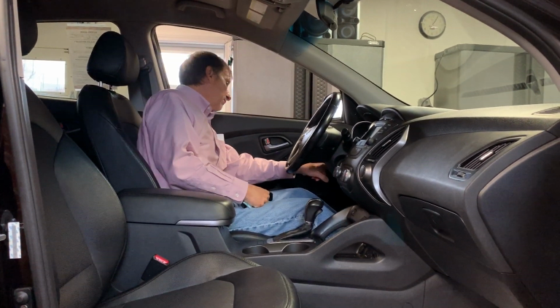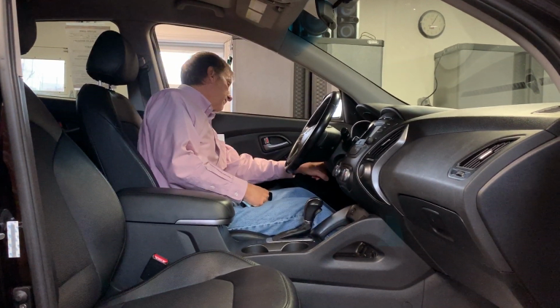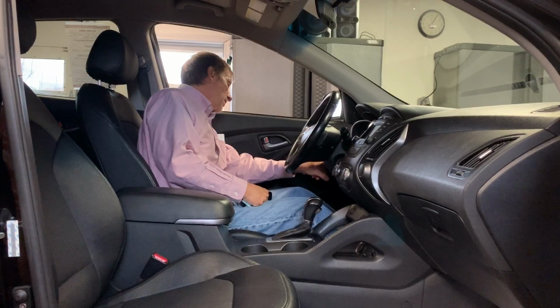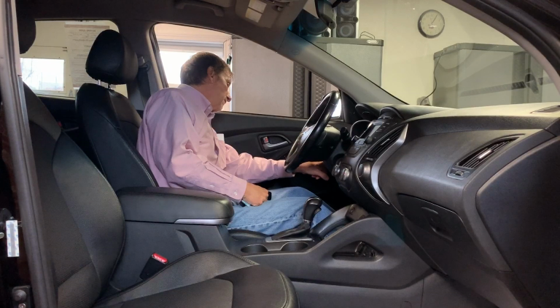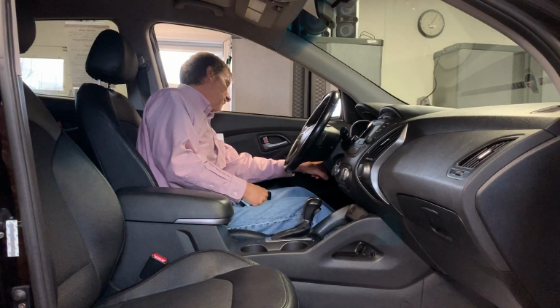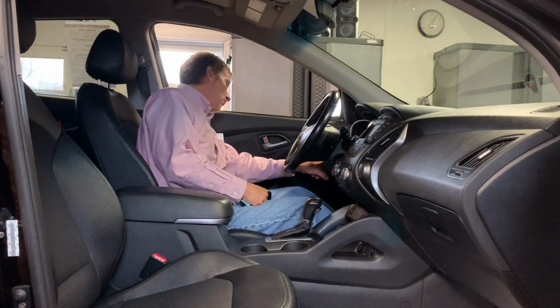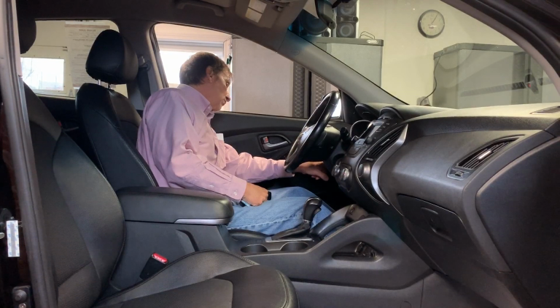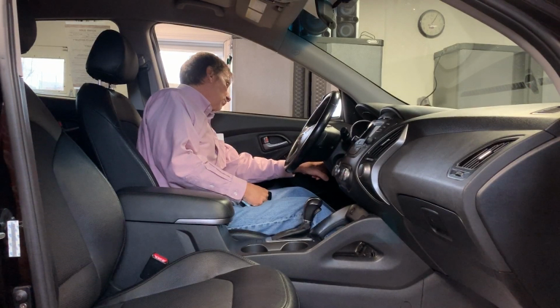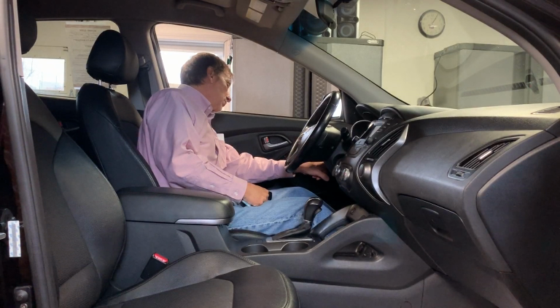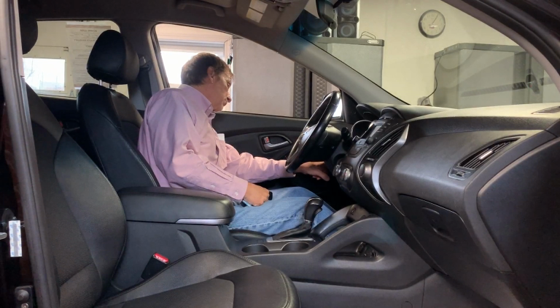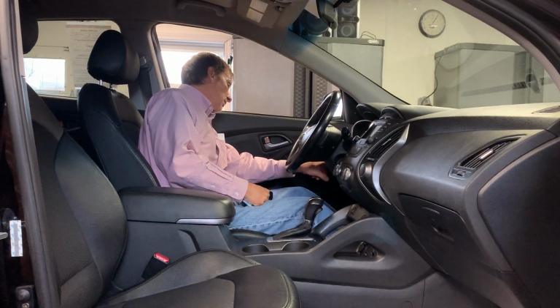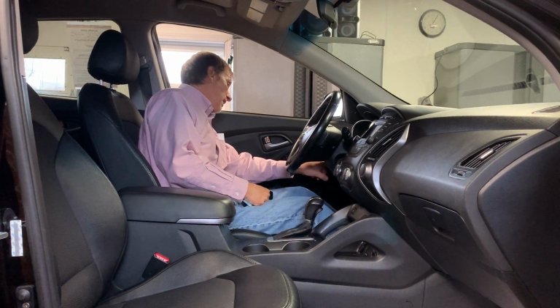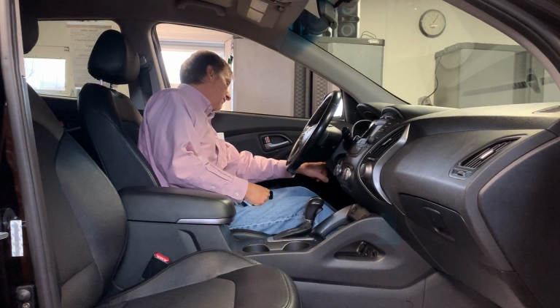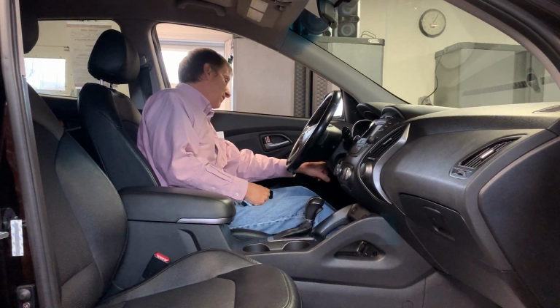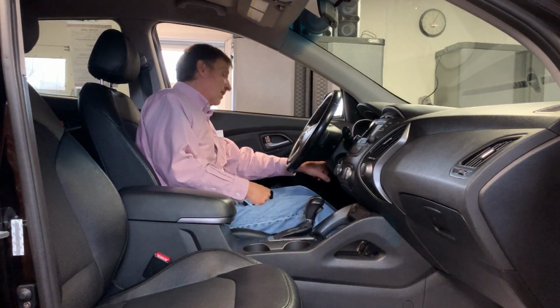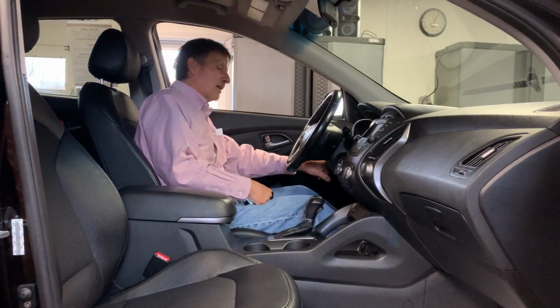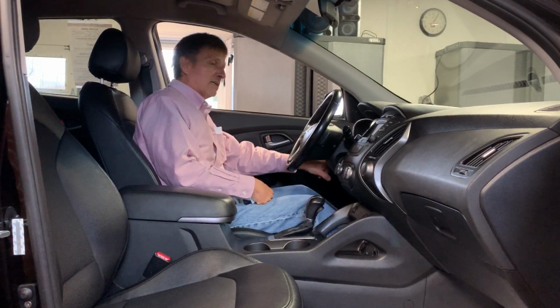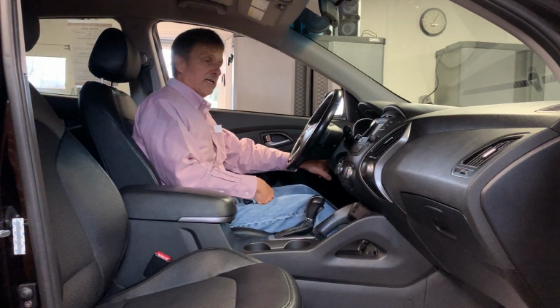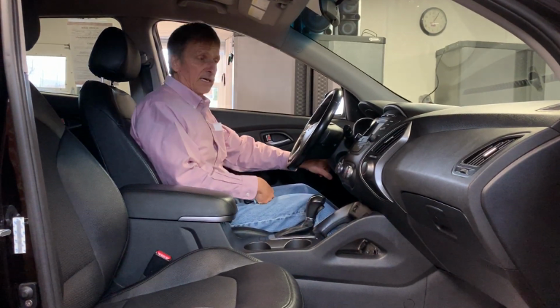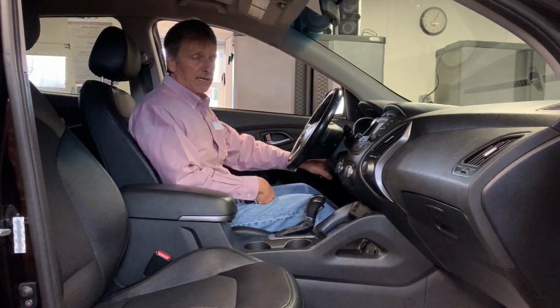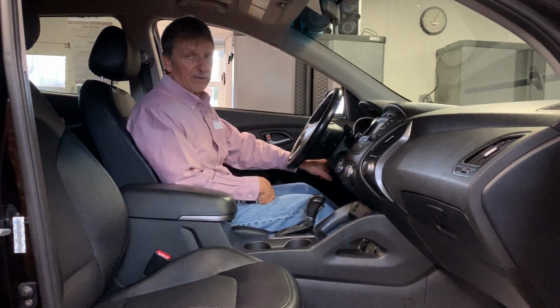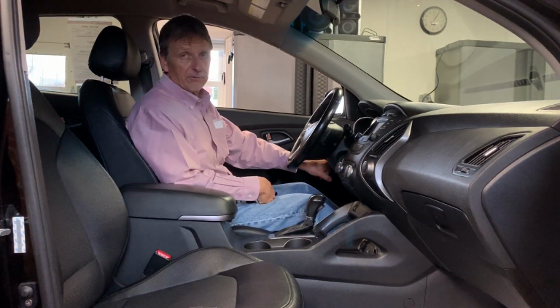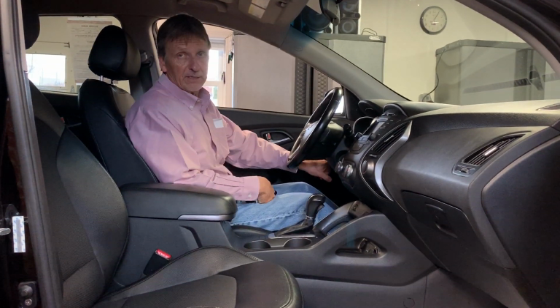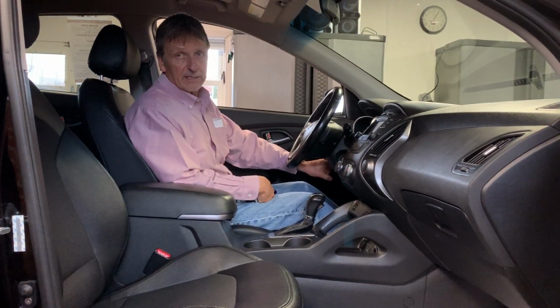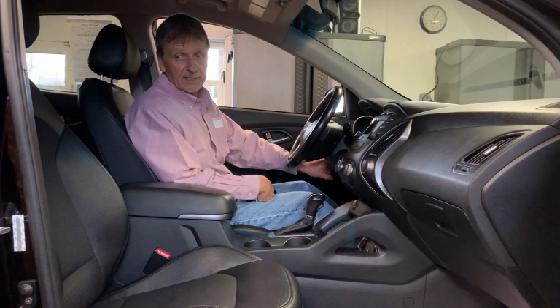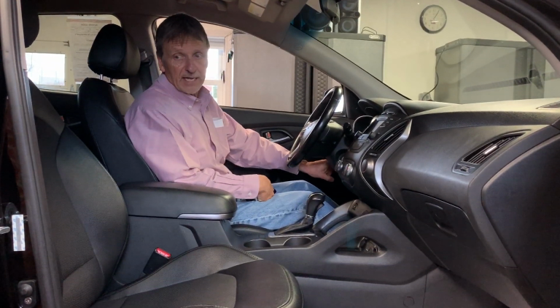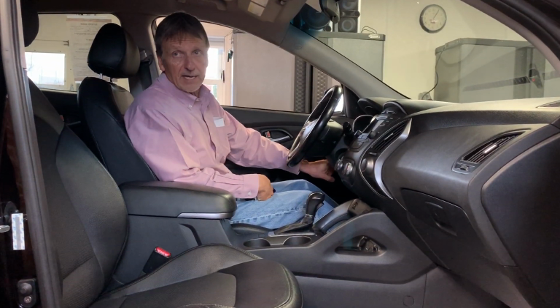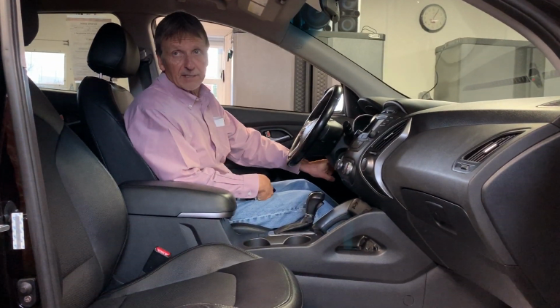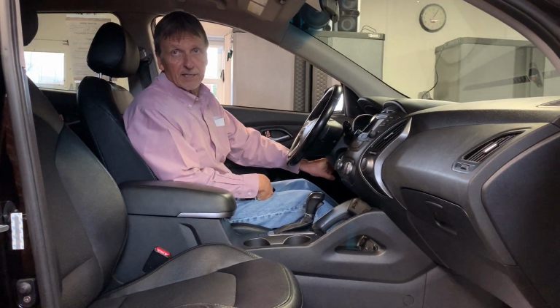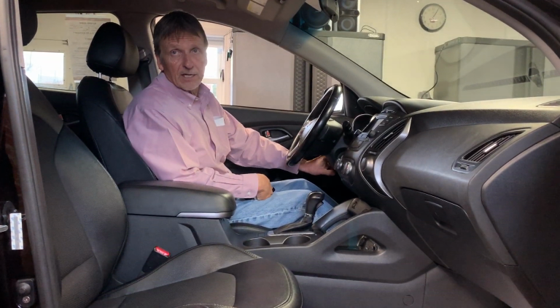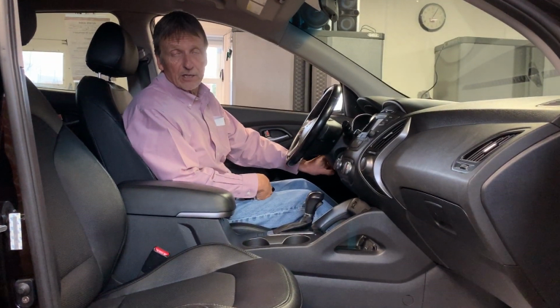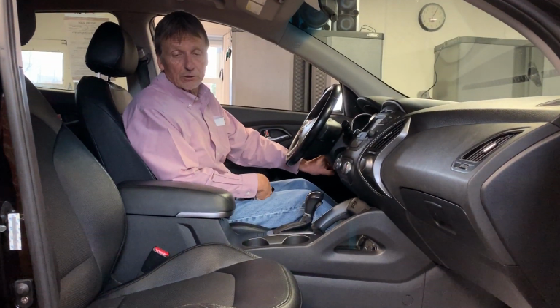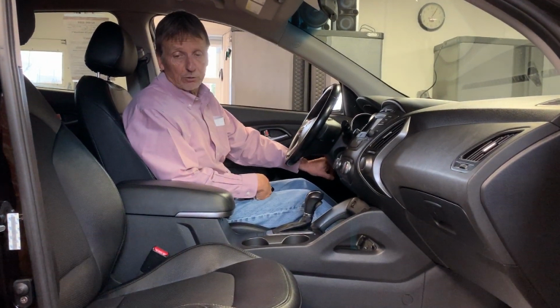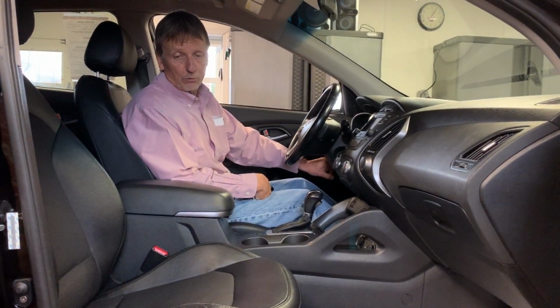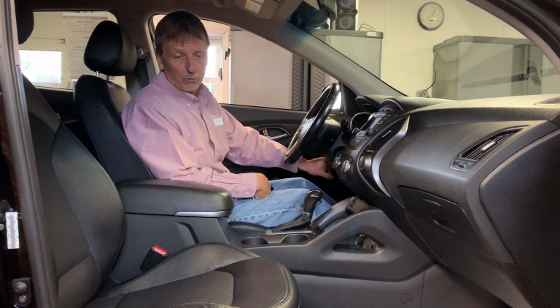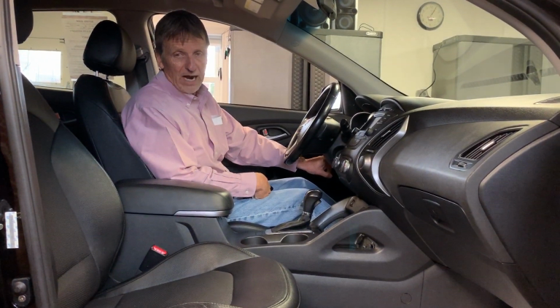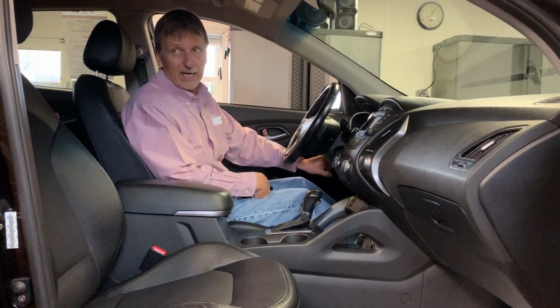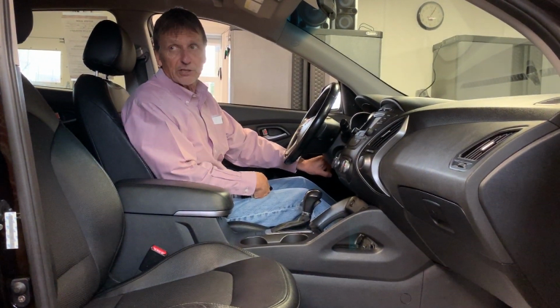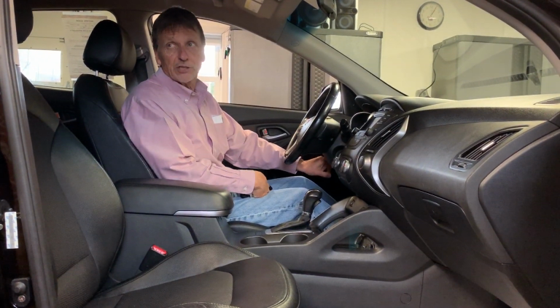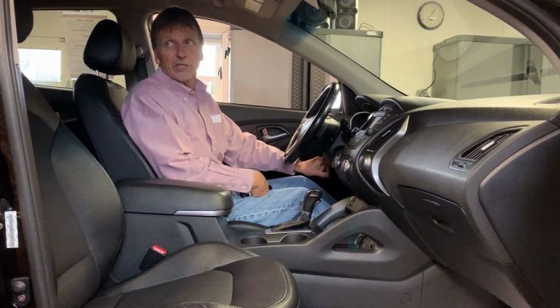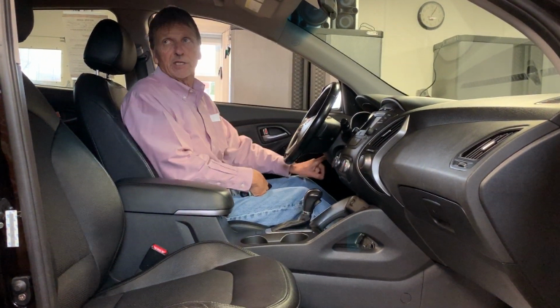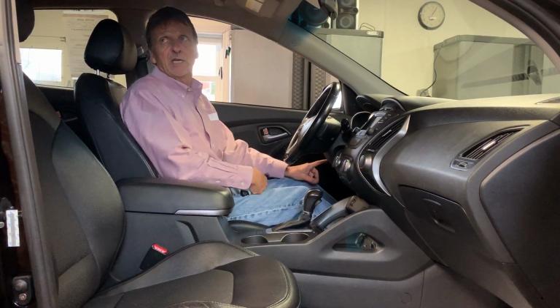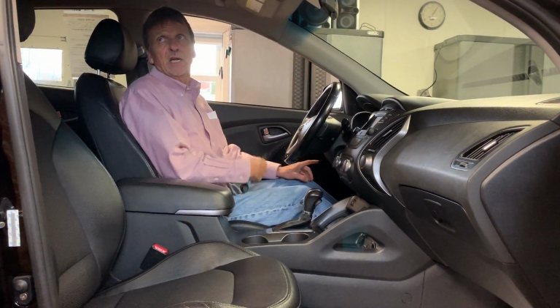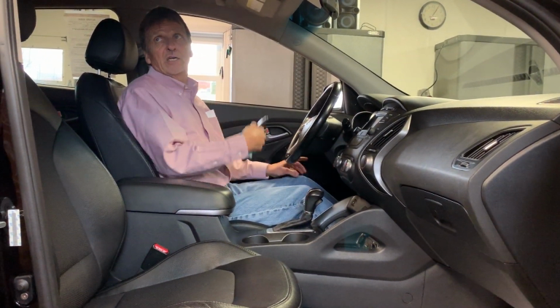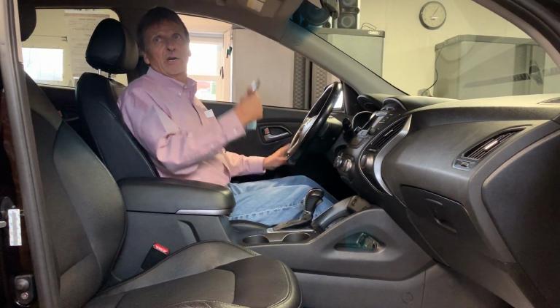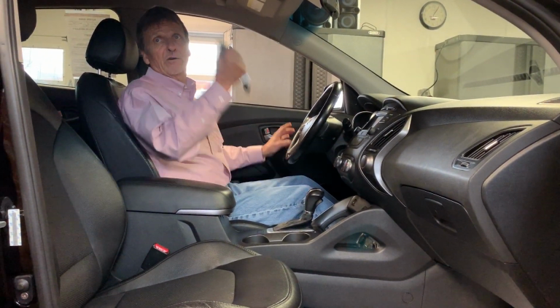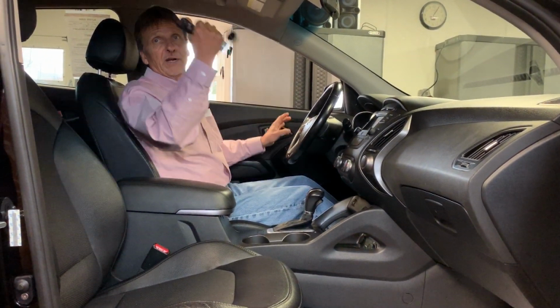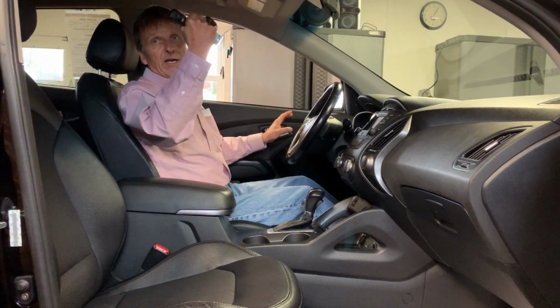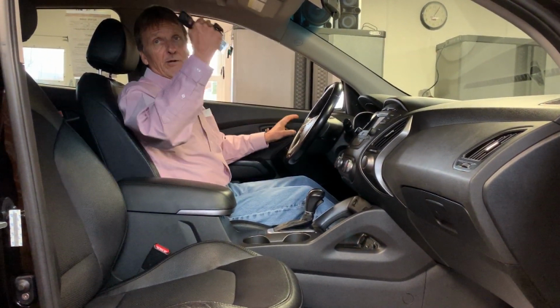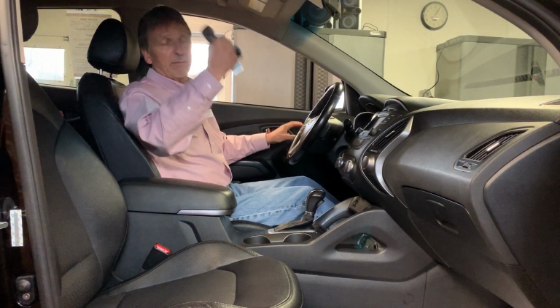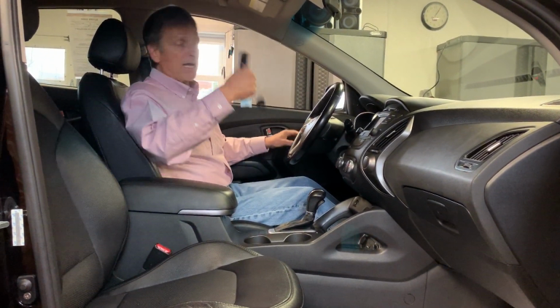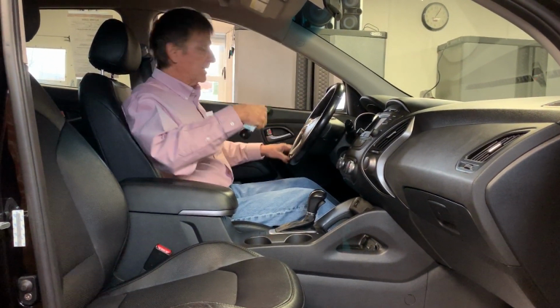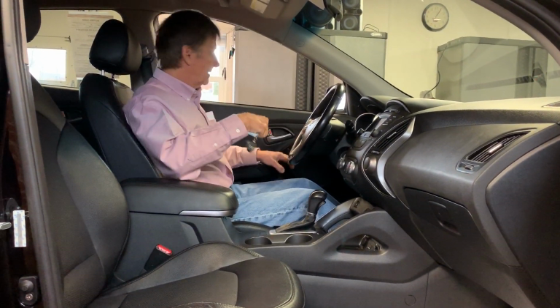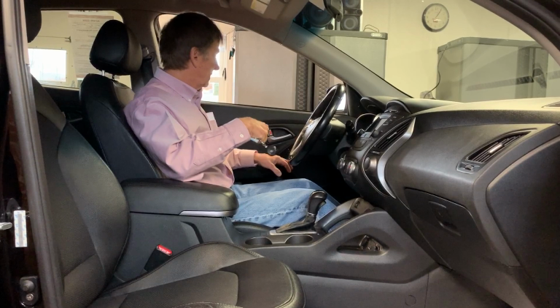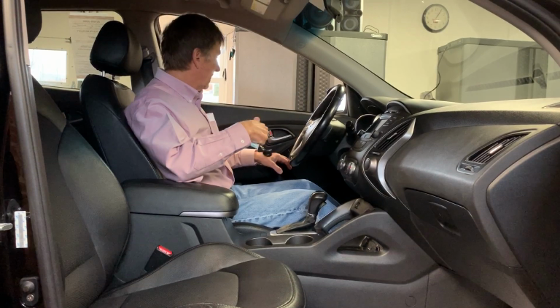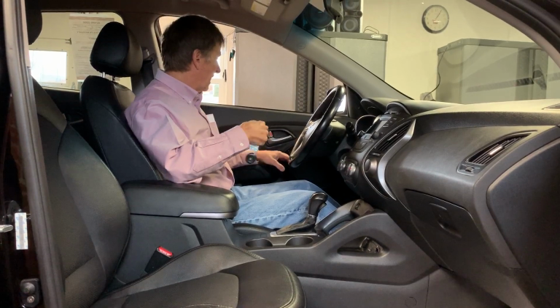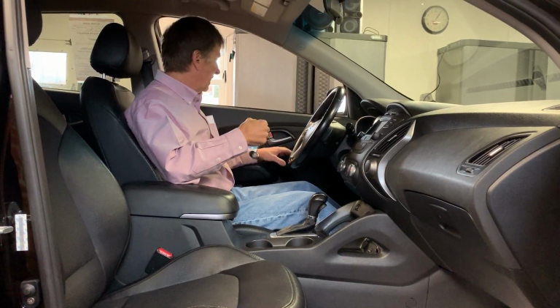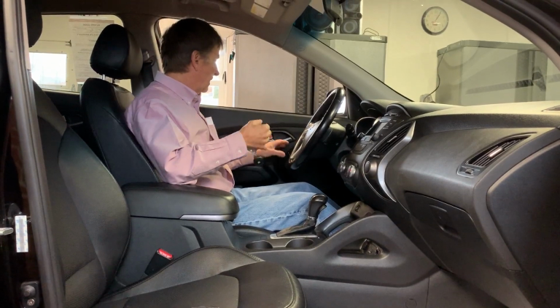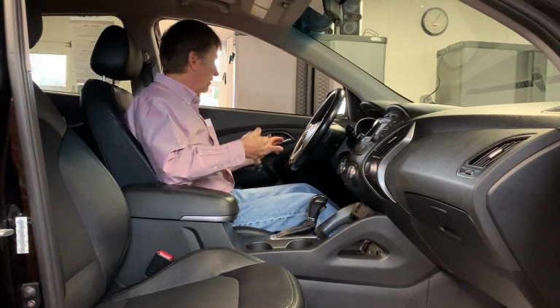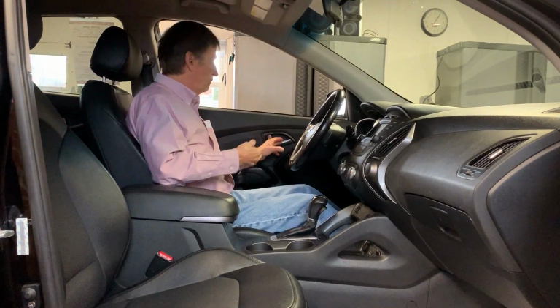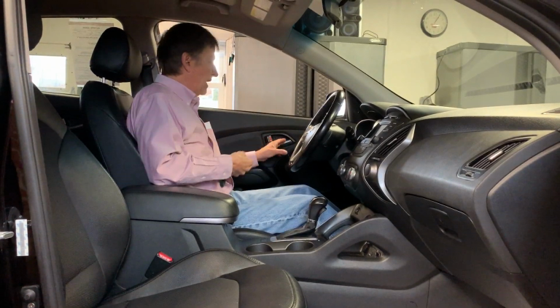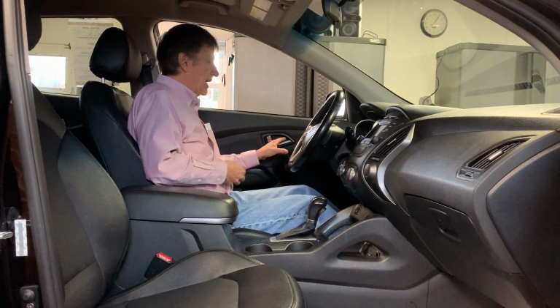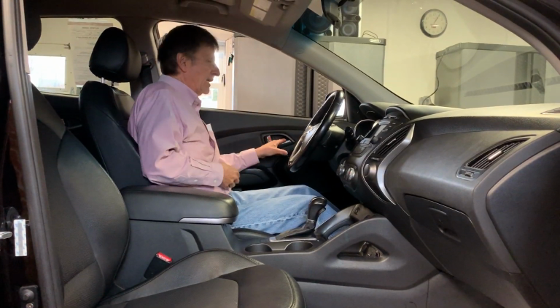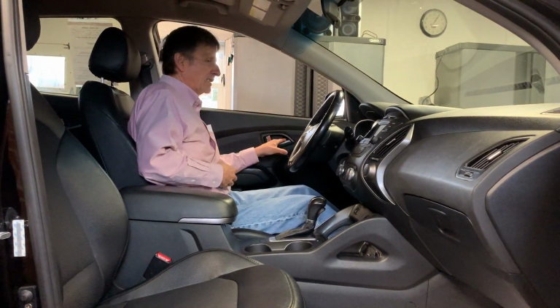We've got four-wheel drive lock, hill descent, traction, curtain airbags, and side airbags.